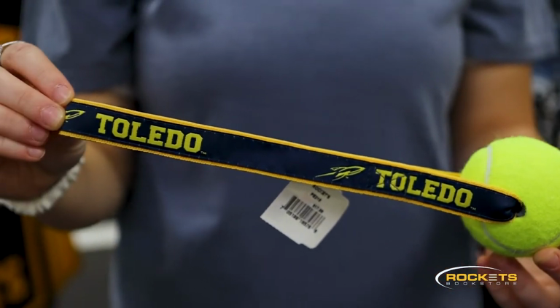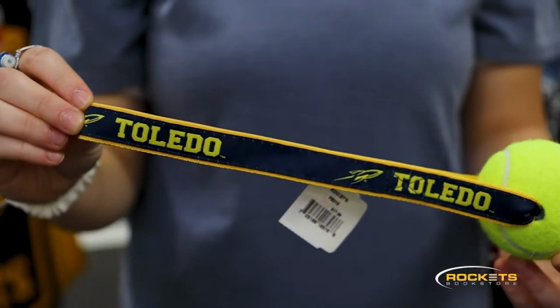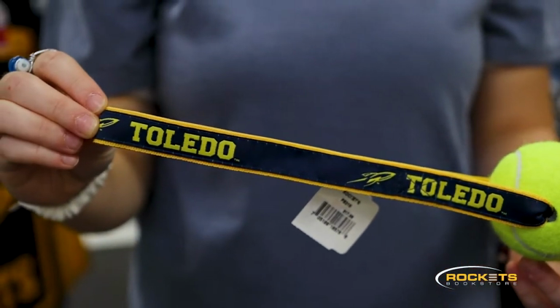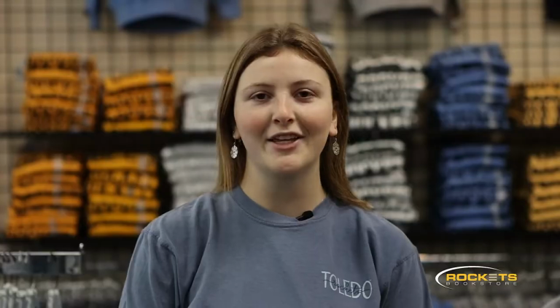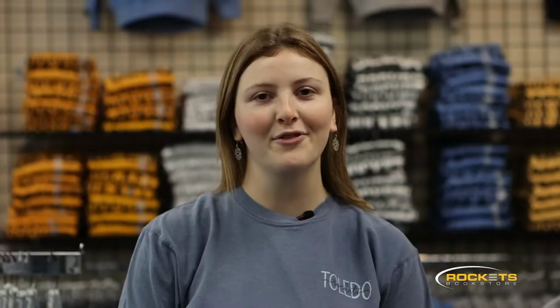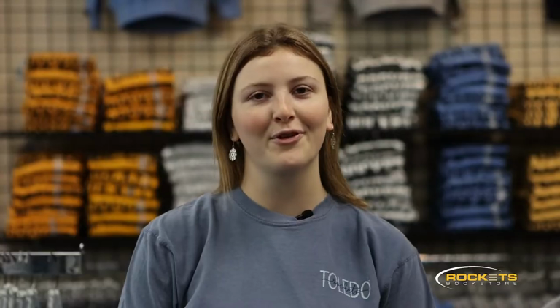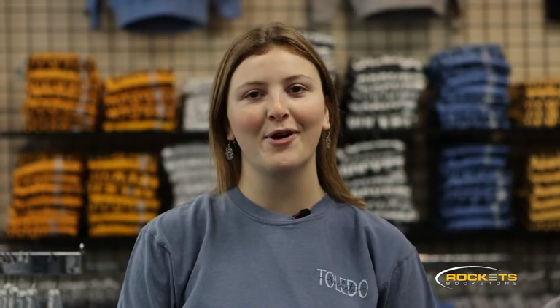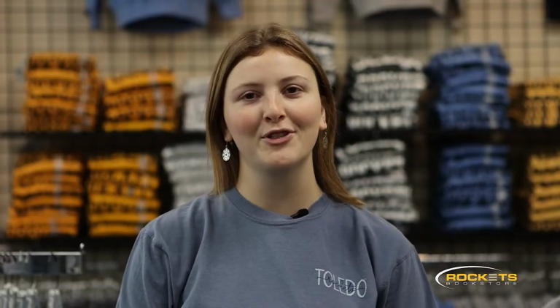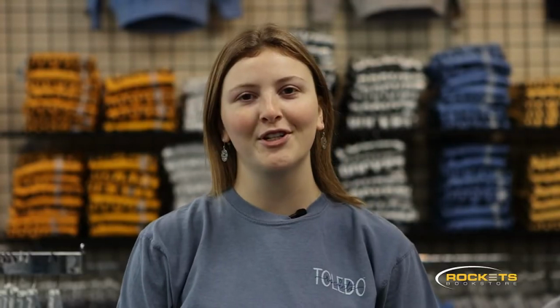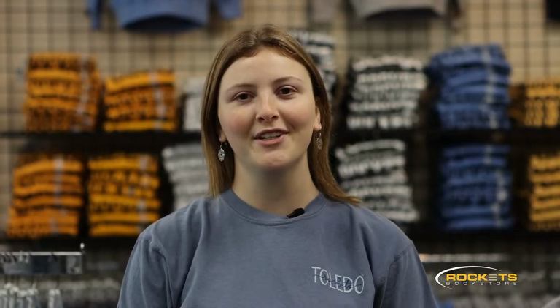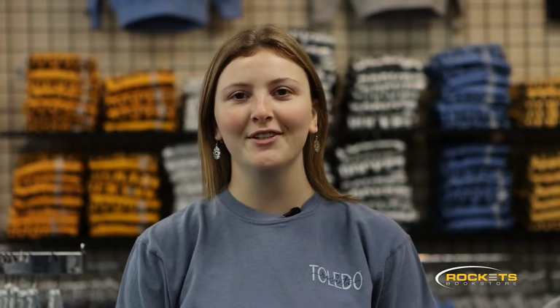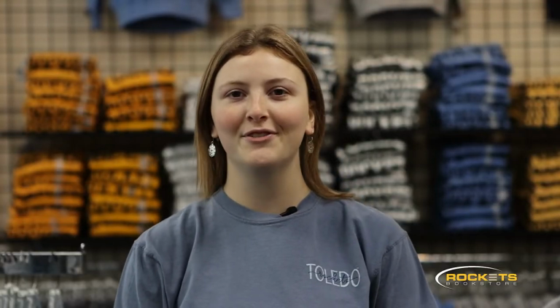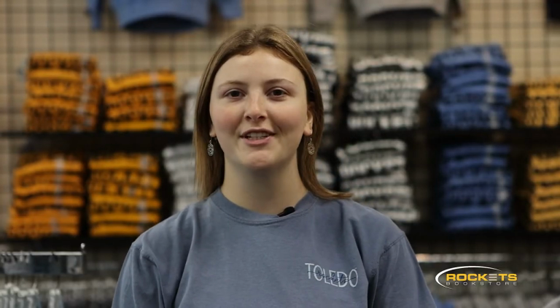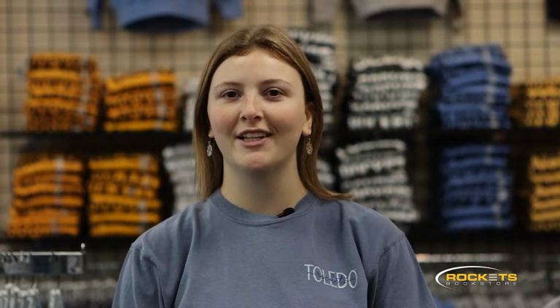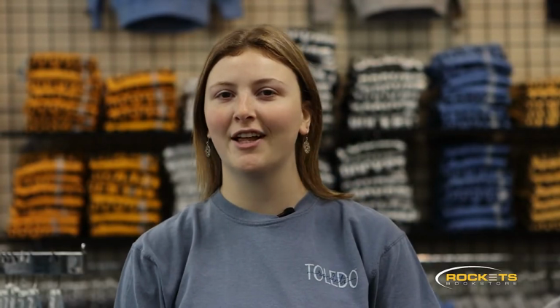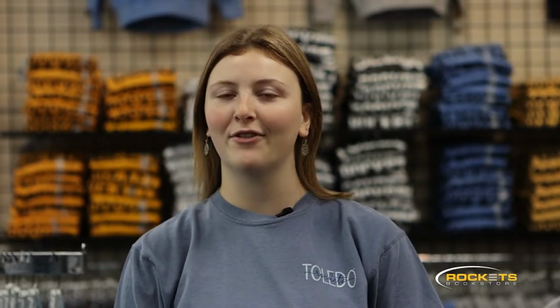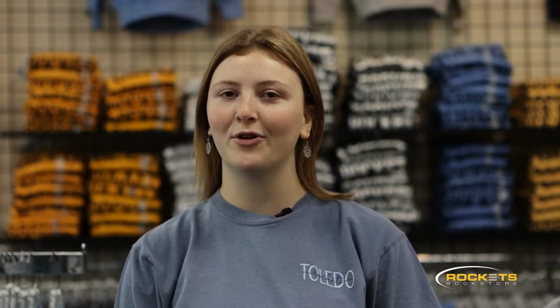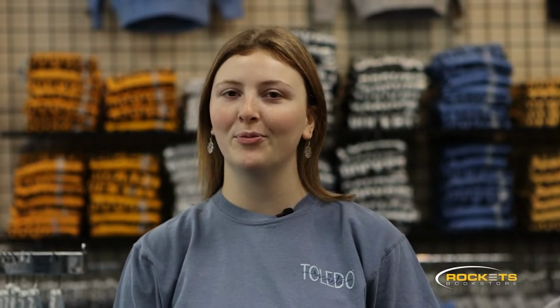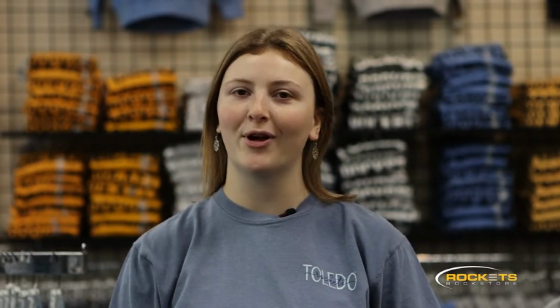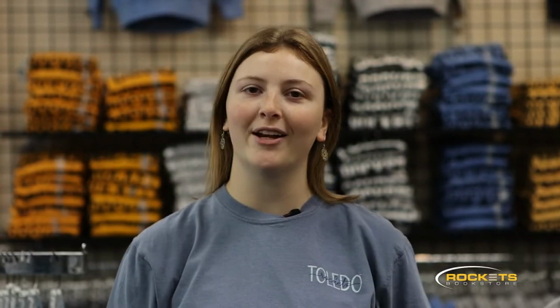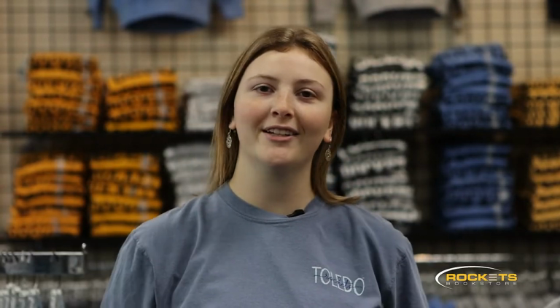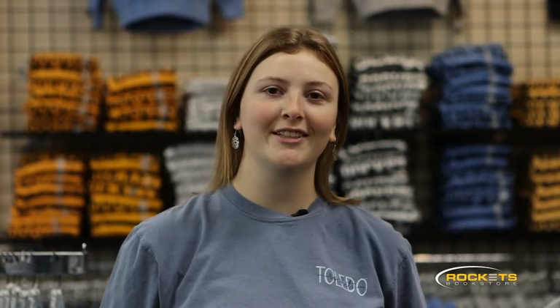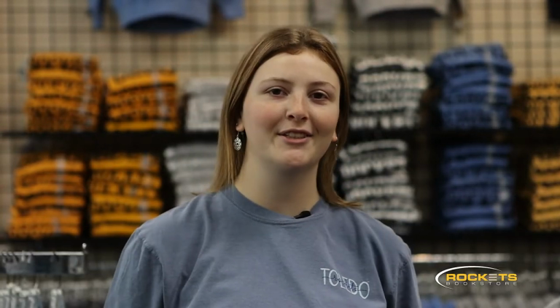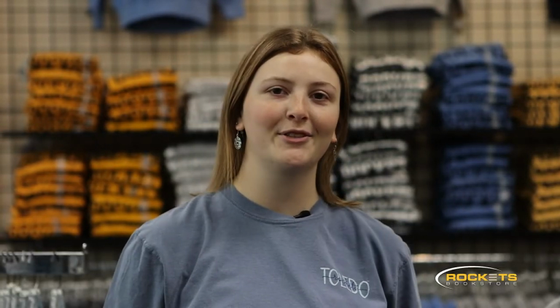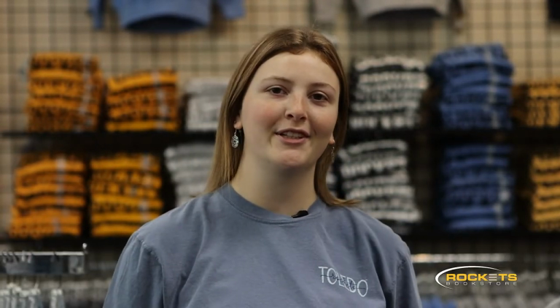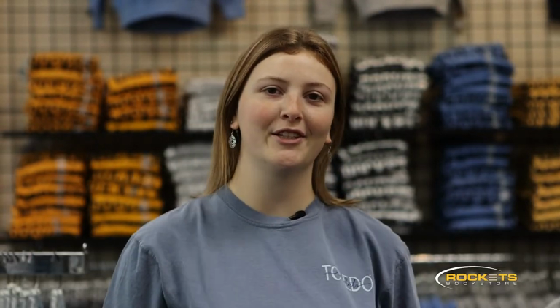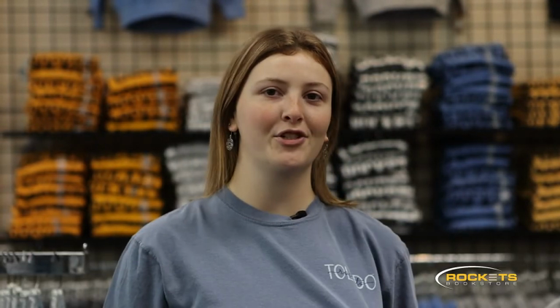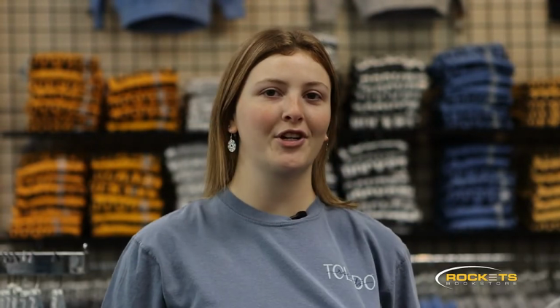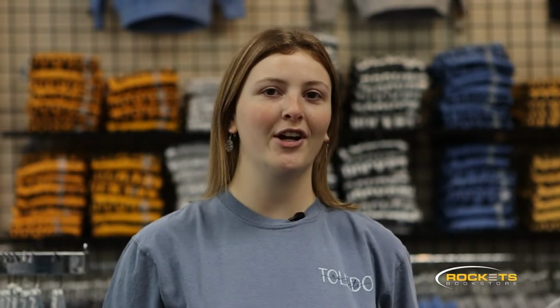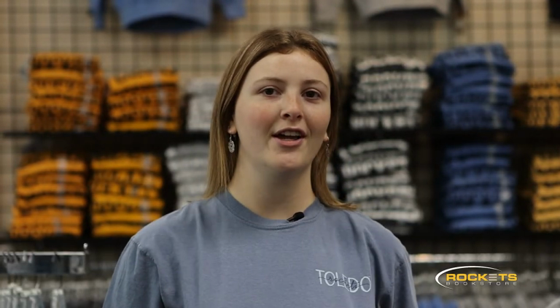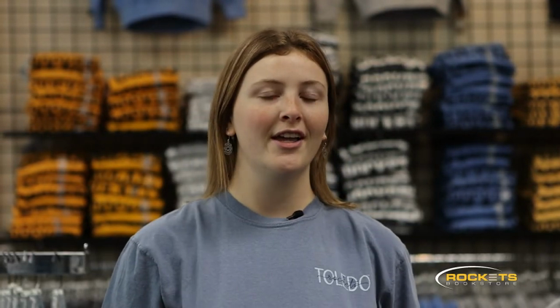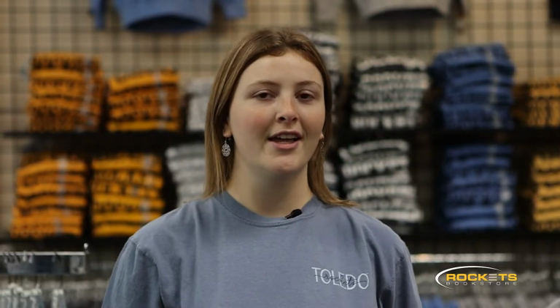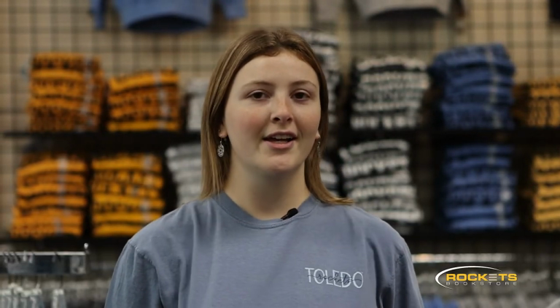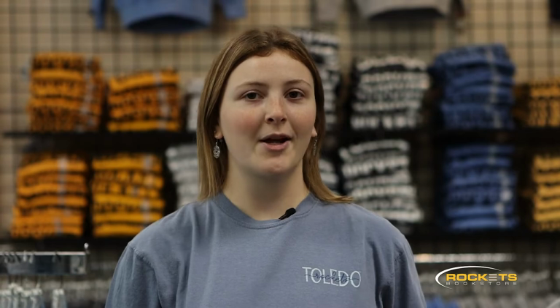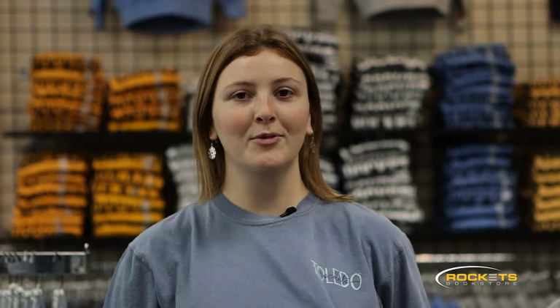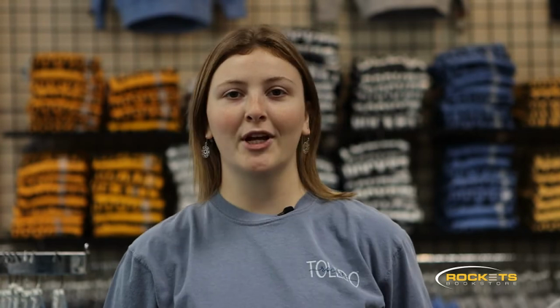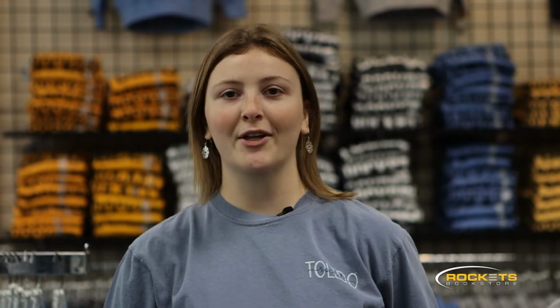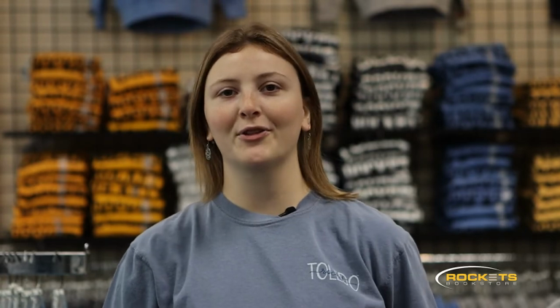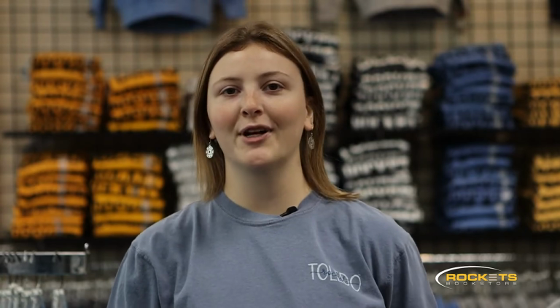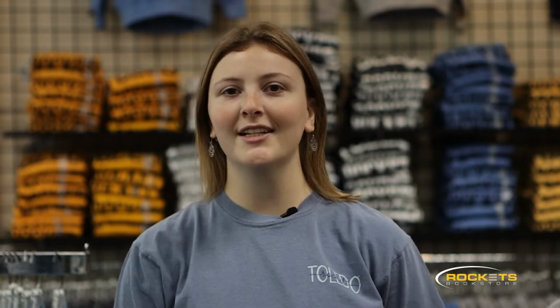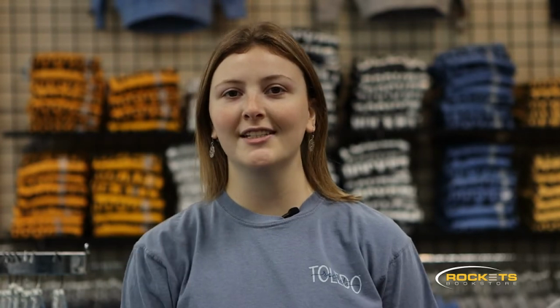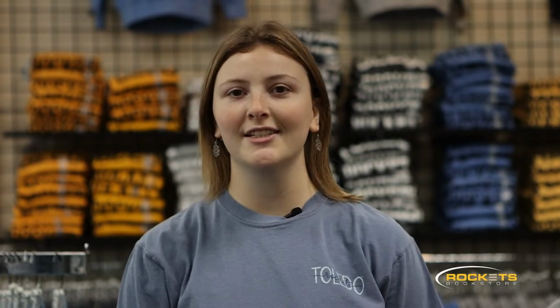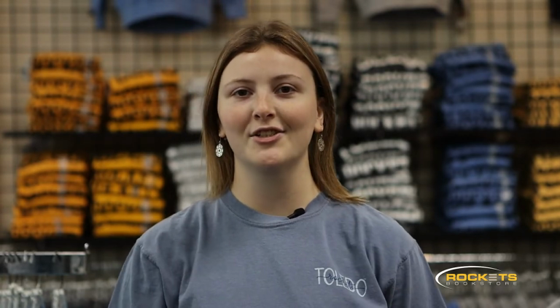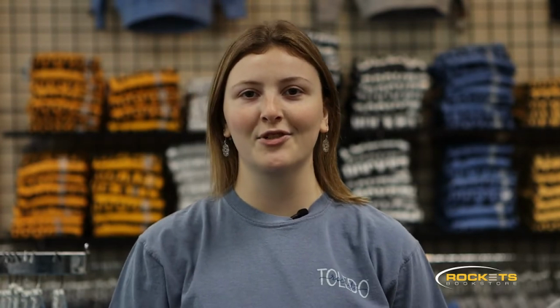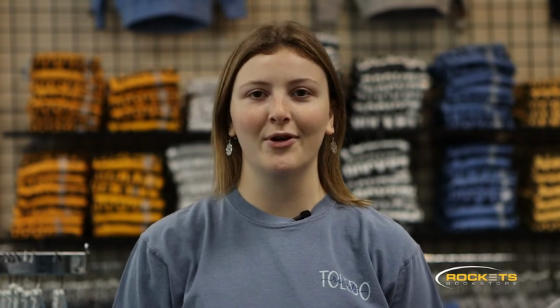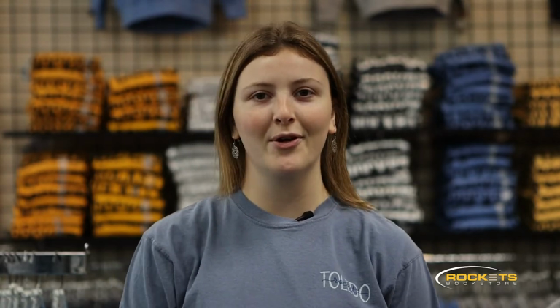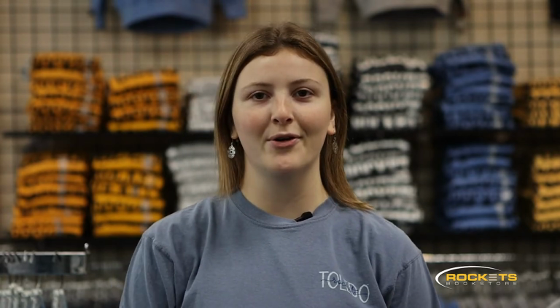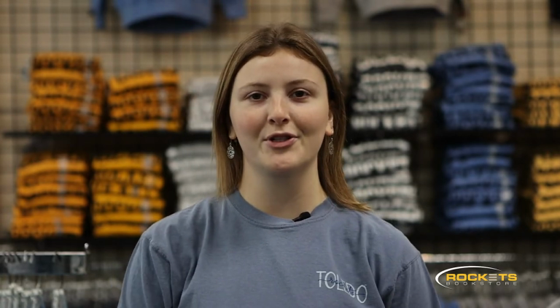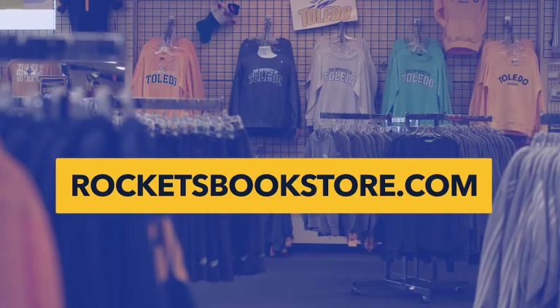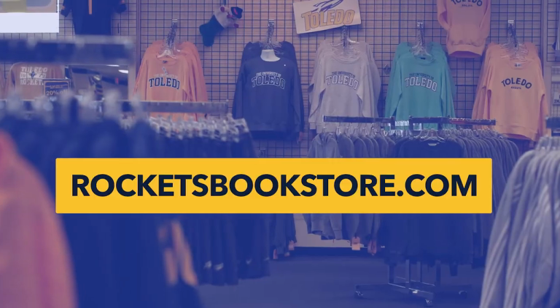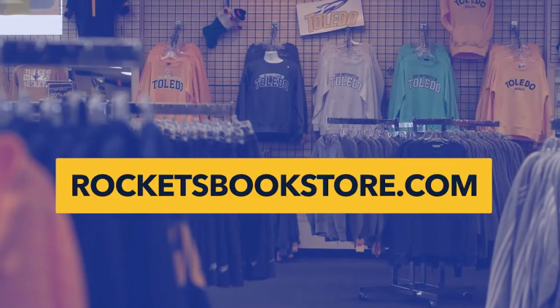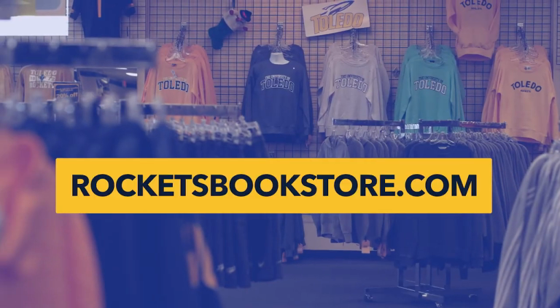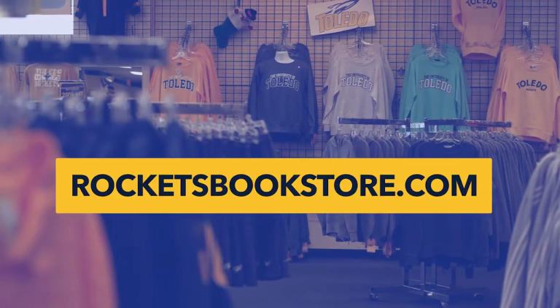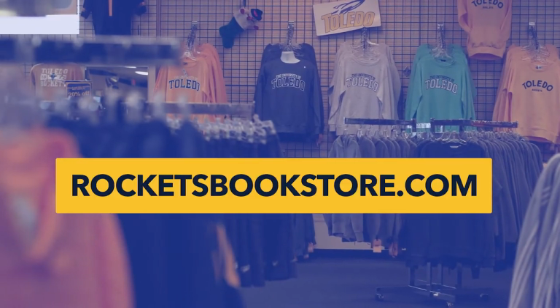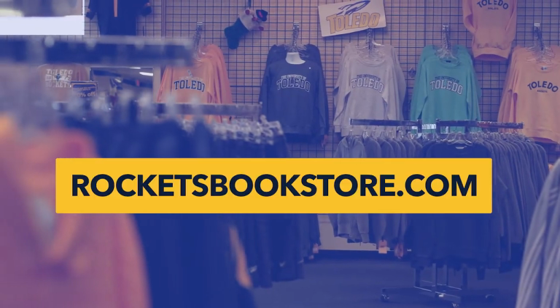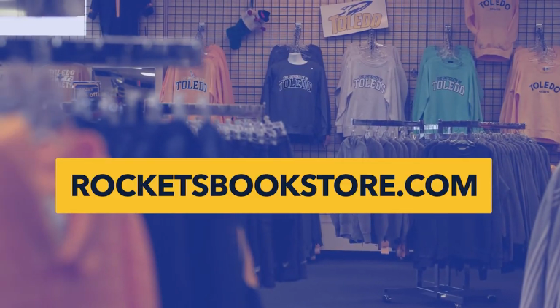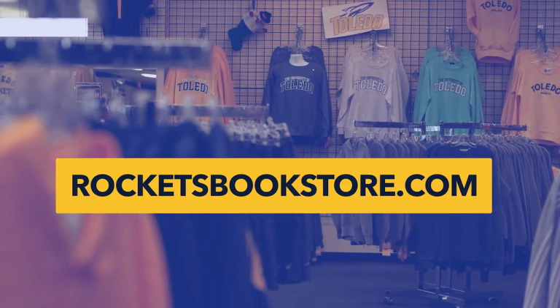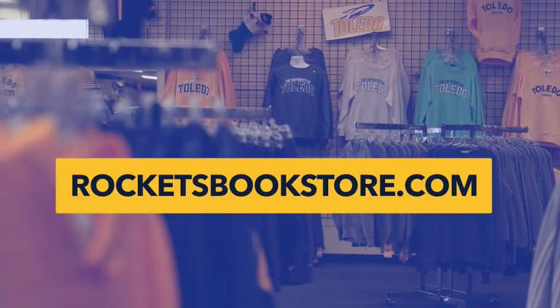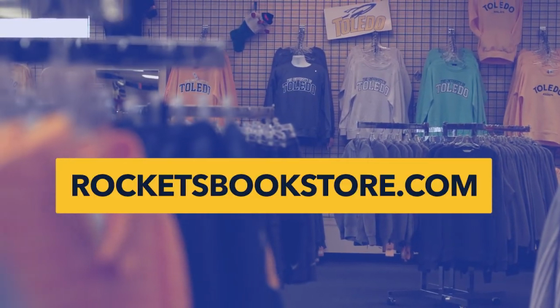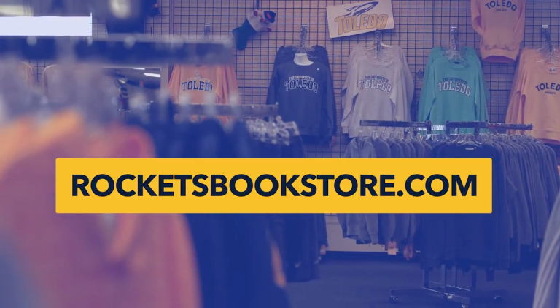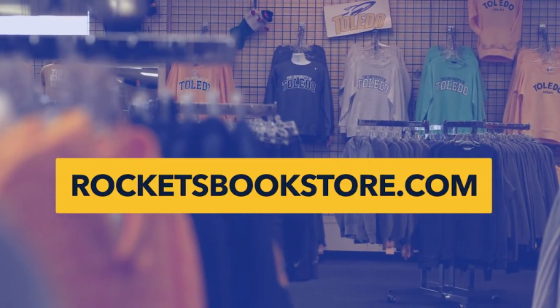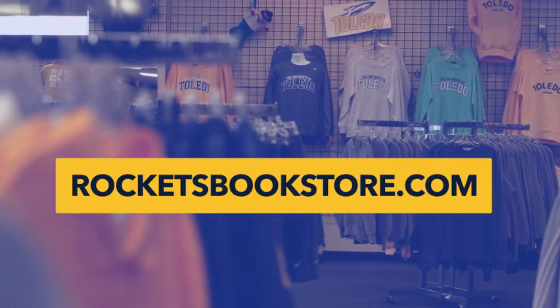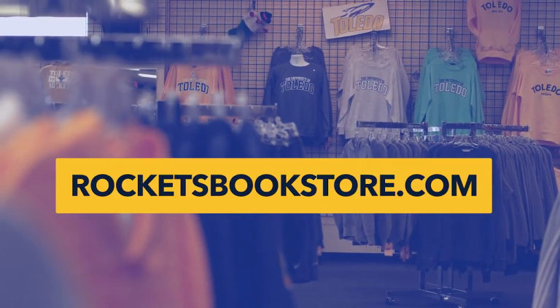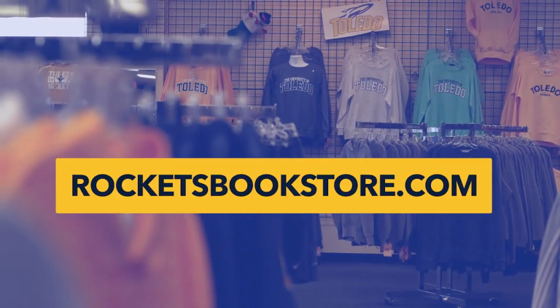Thank you for watching. You've seen a lot of our new product, including this shirt. Come check out the rest in store or shop online at RocketsBookstore.com.